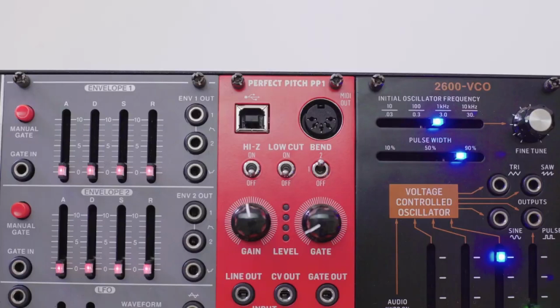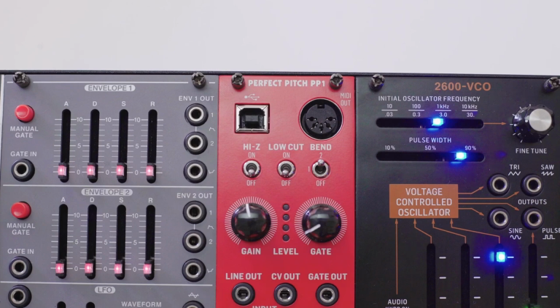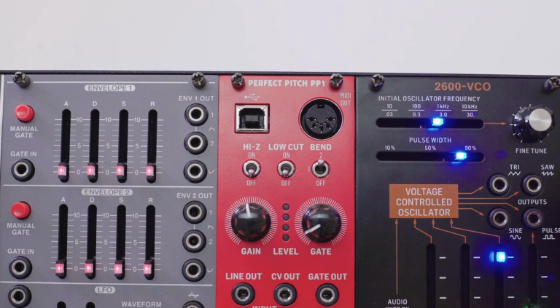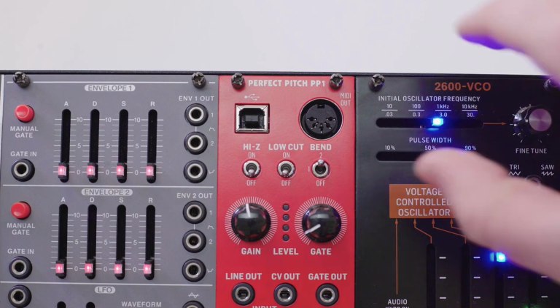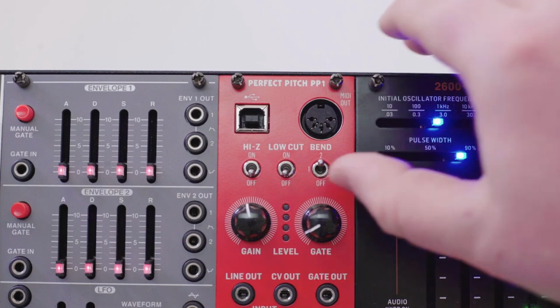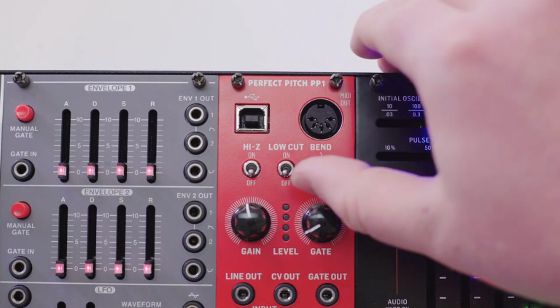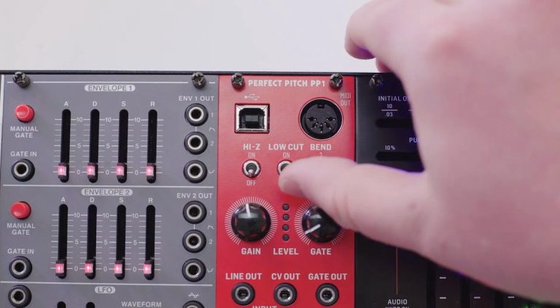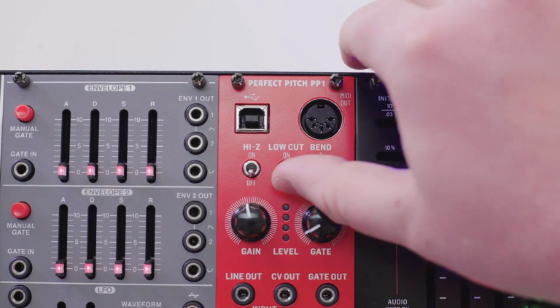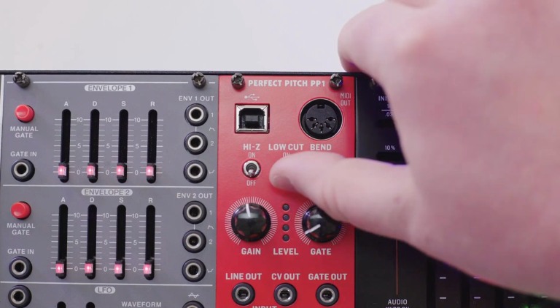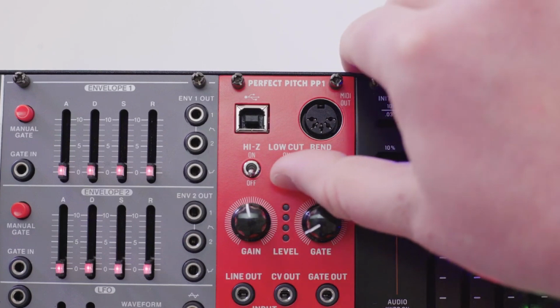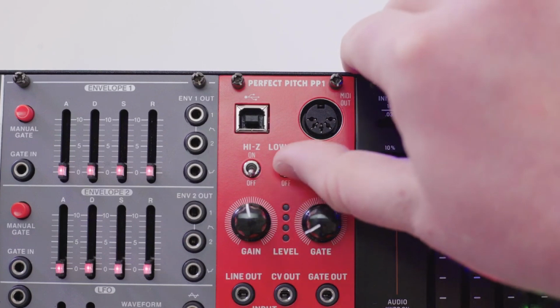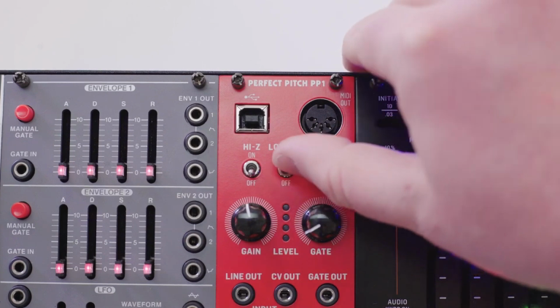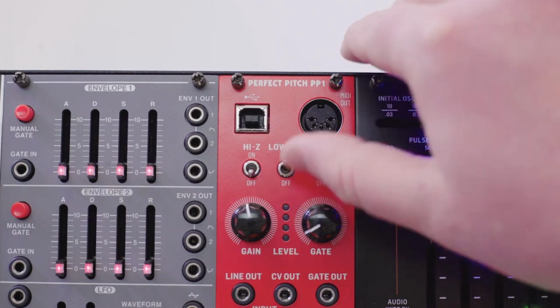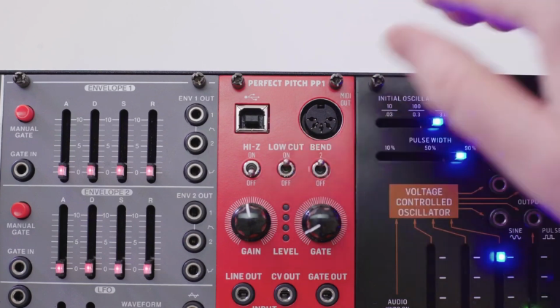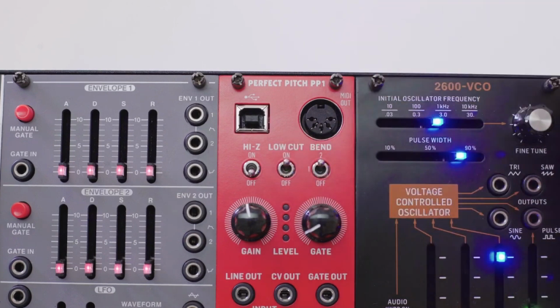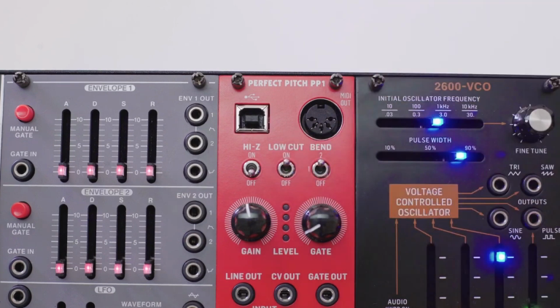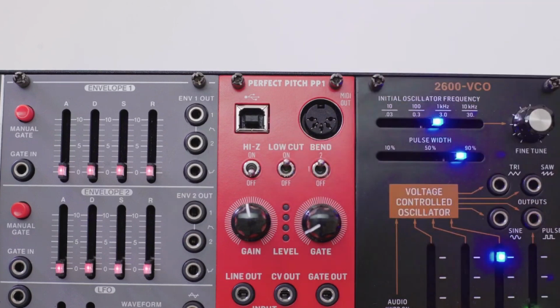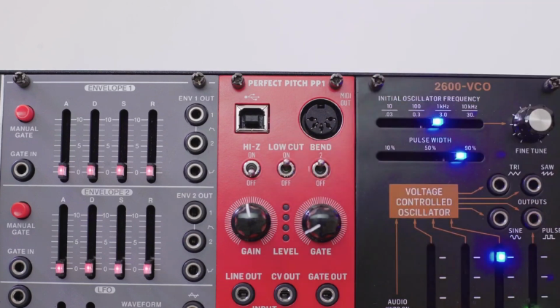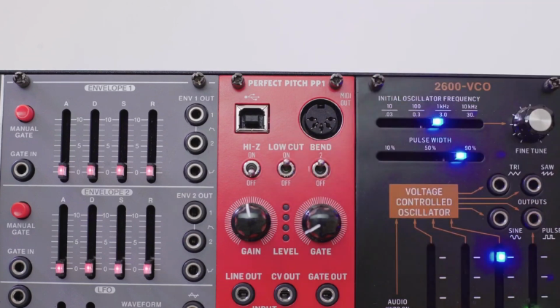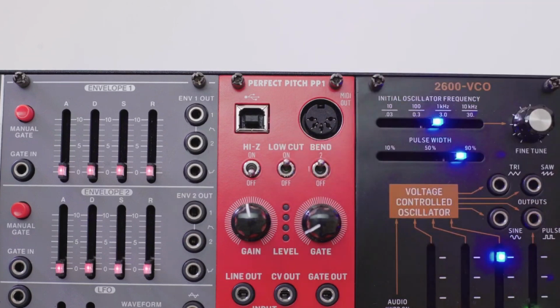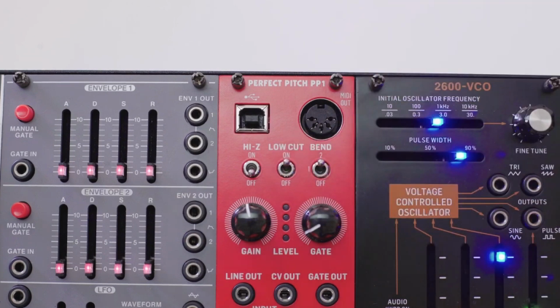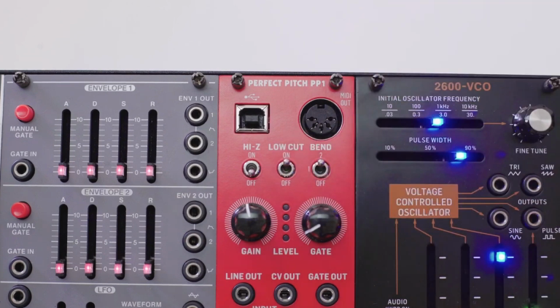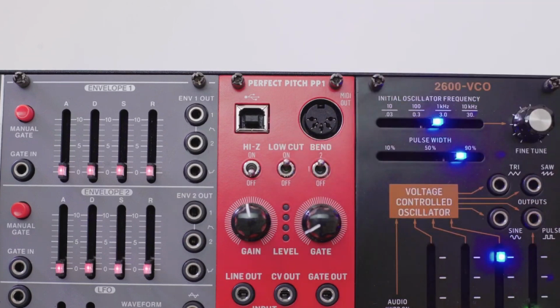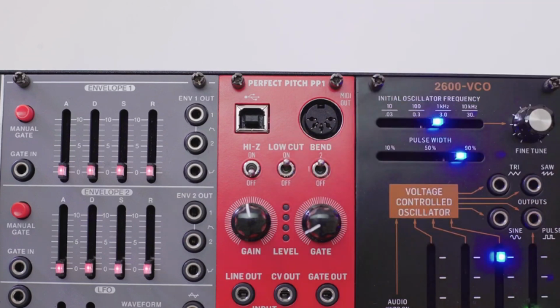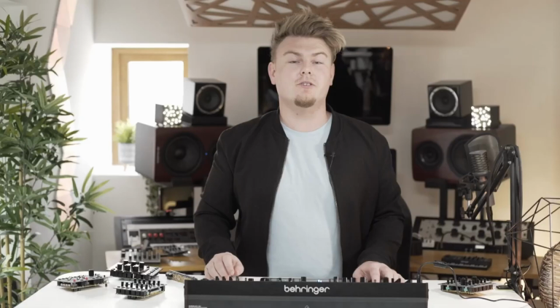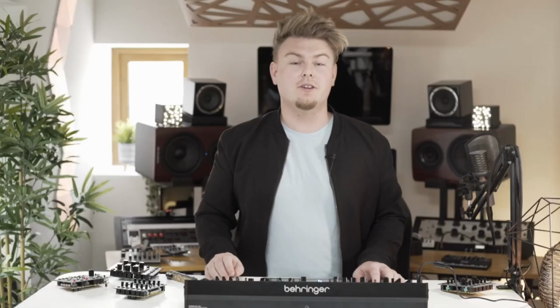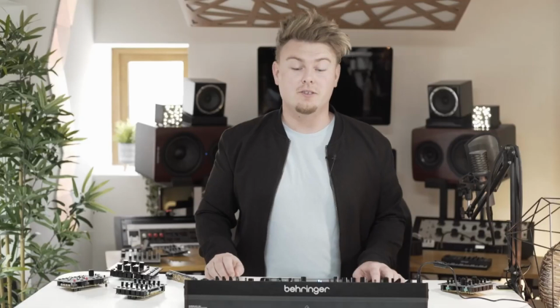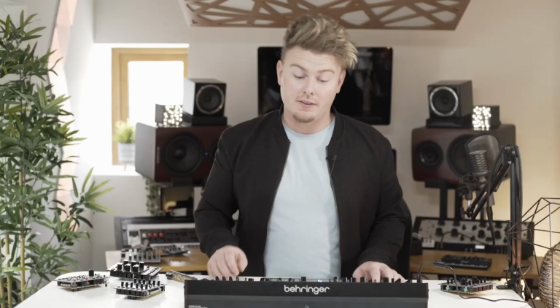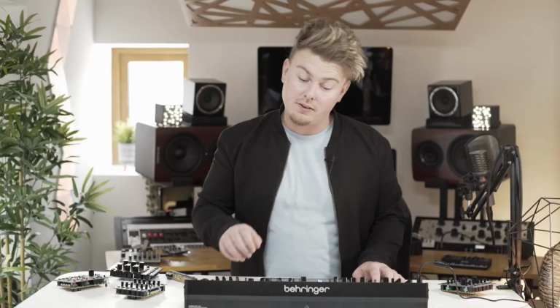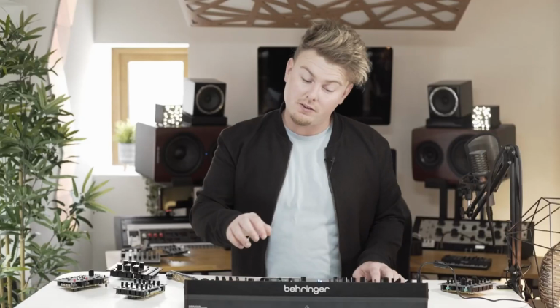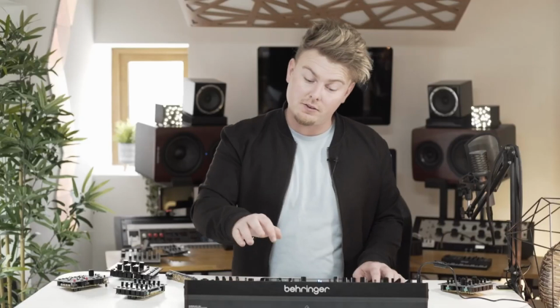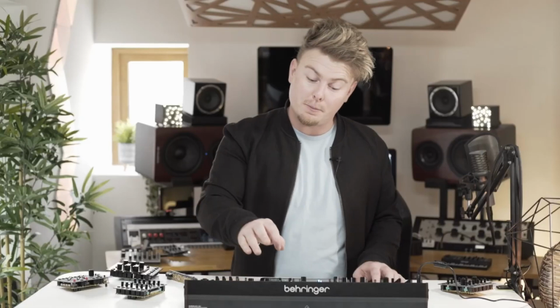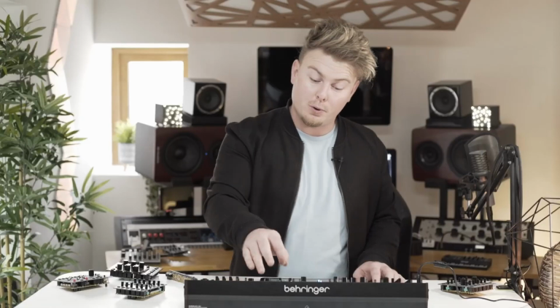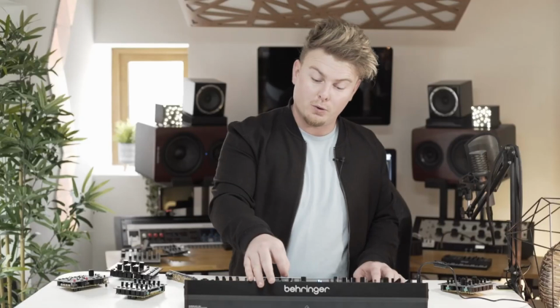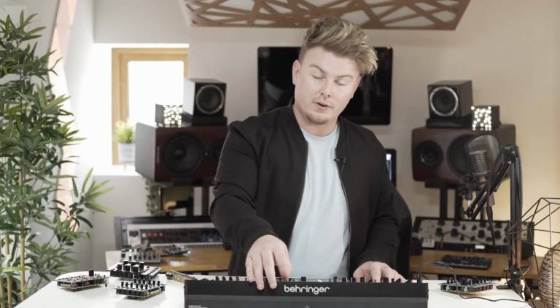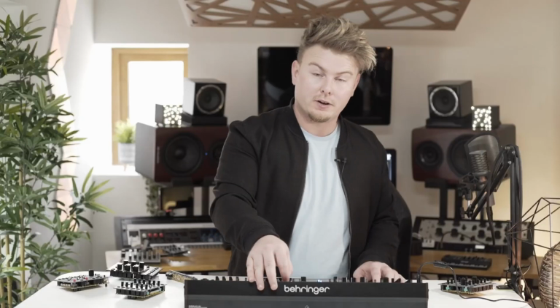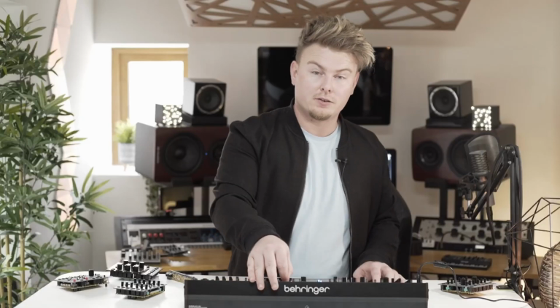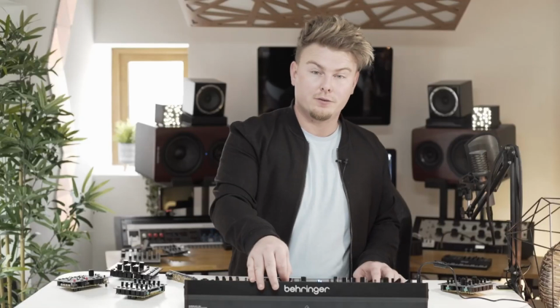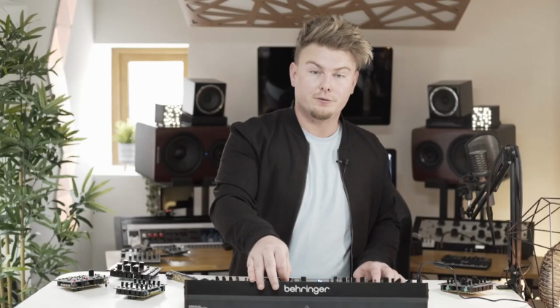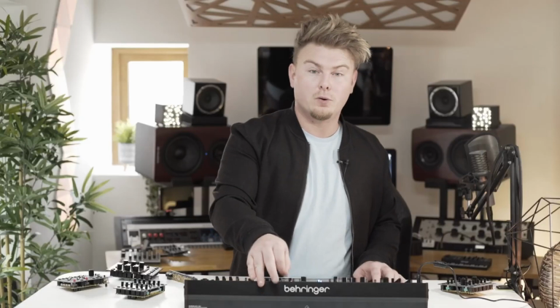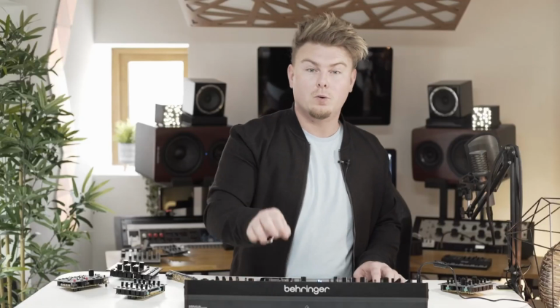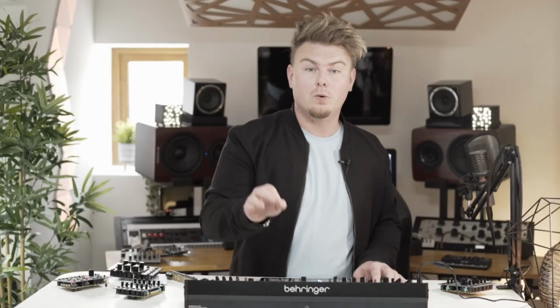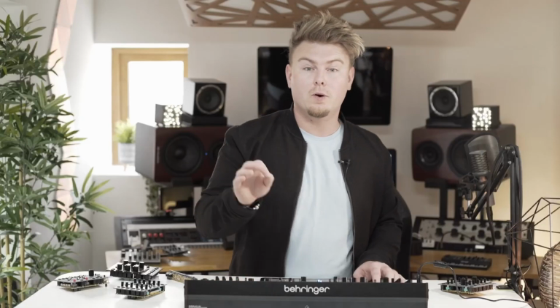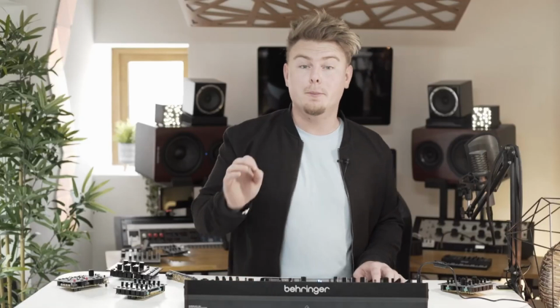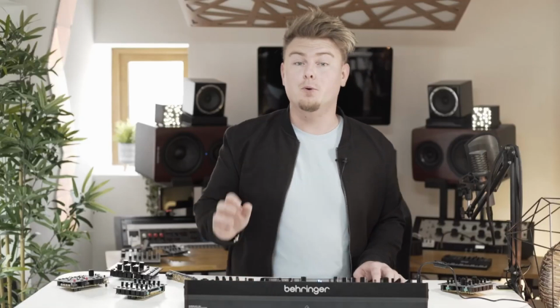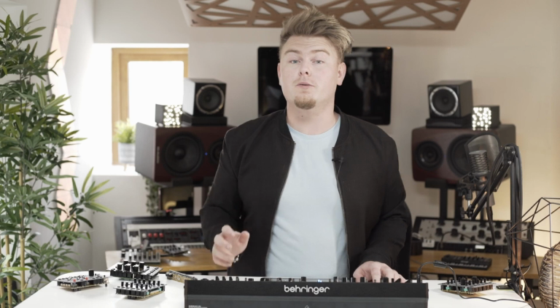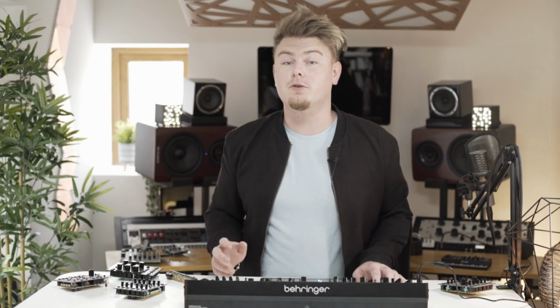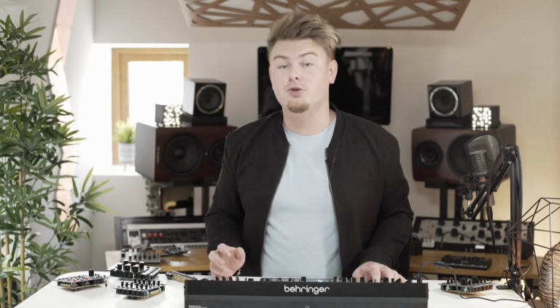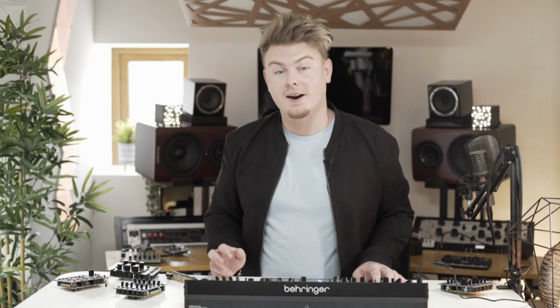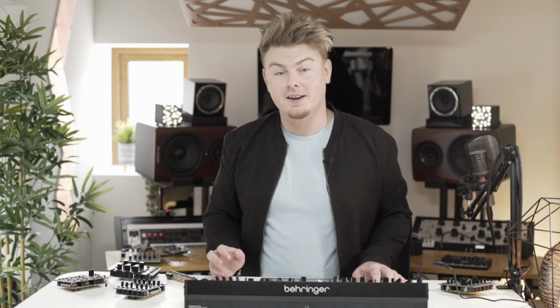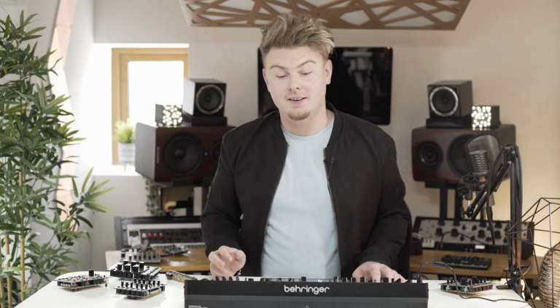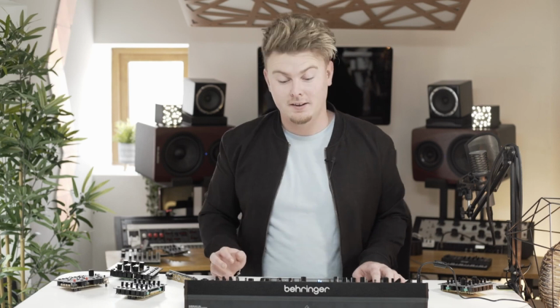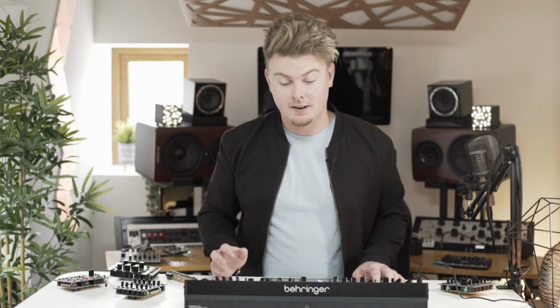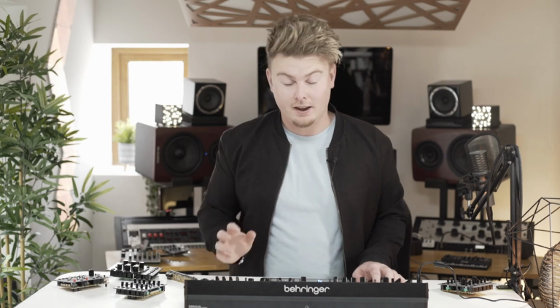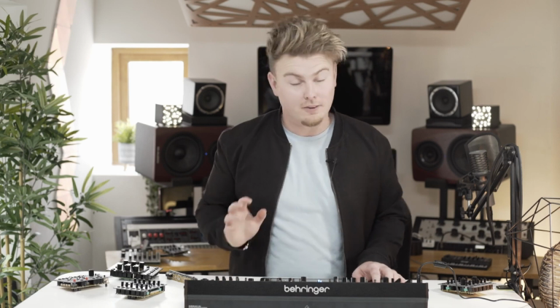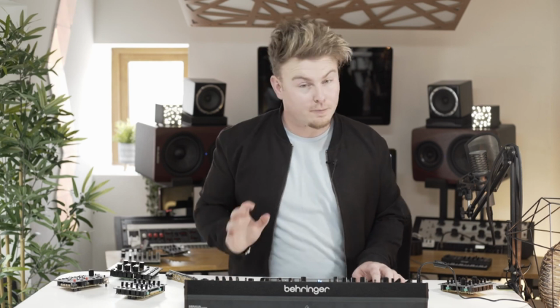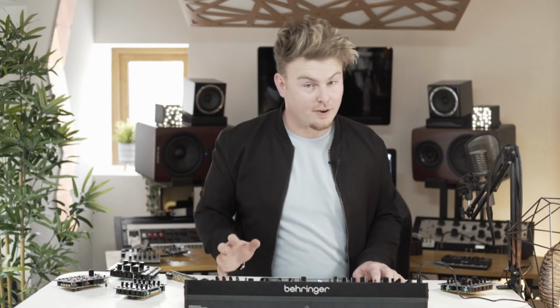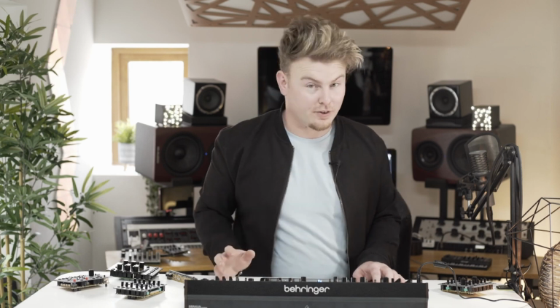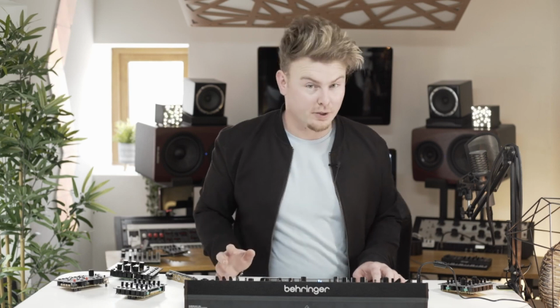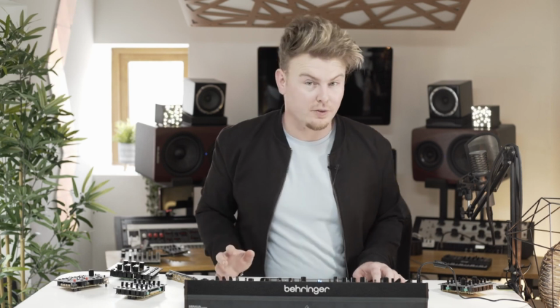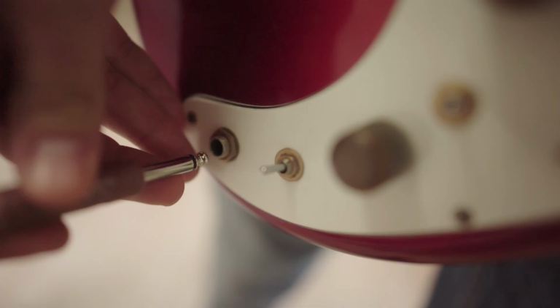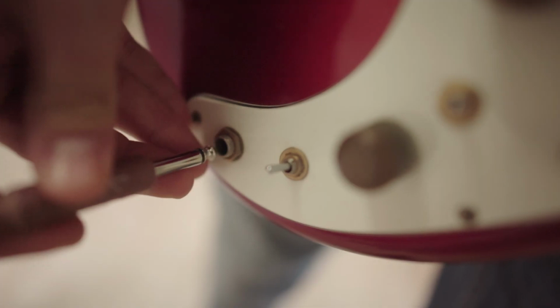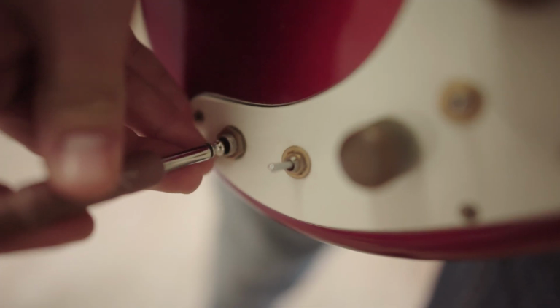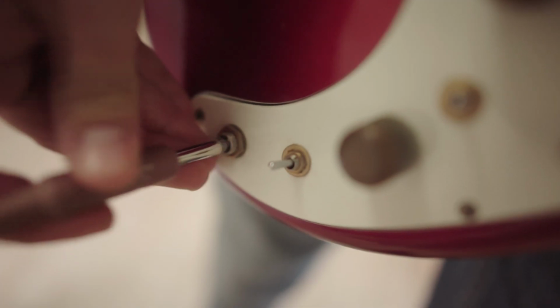The low cut switch helps with cutting out low frequencies, and this is perfect for improving tracking, especially with guitars.